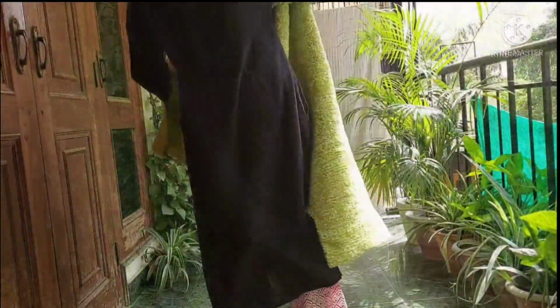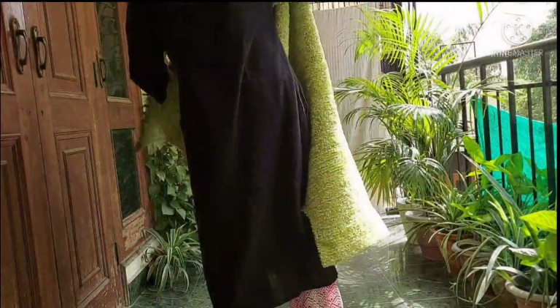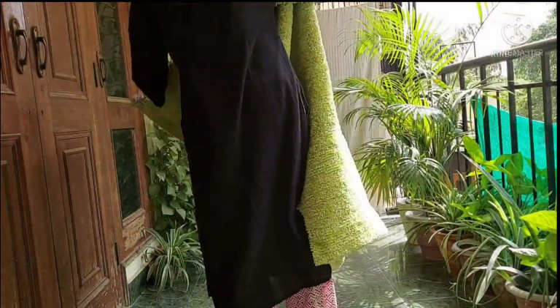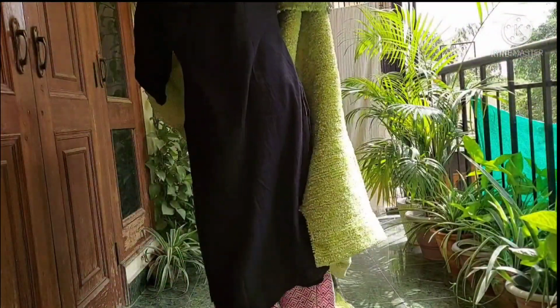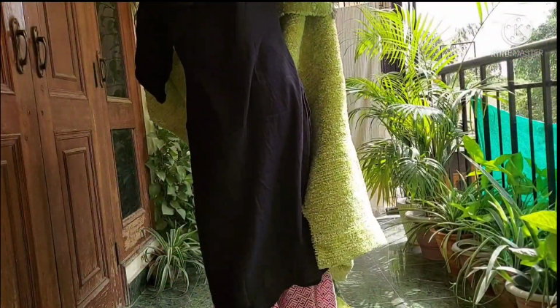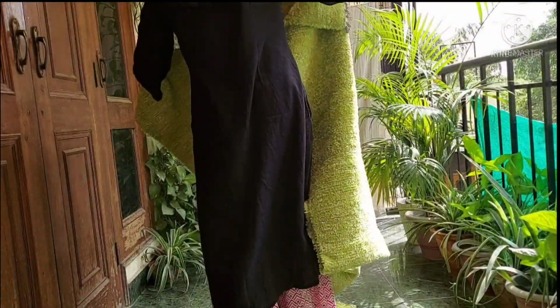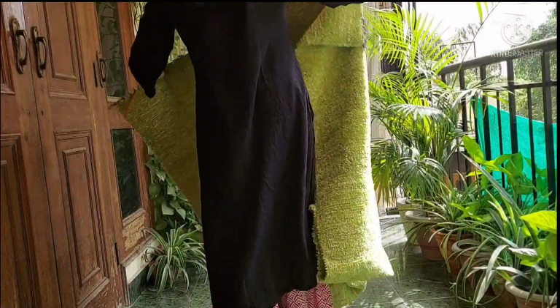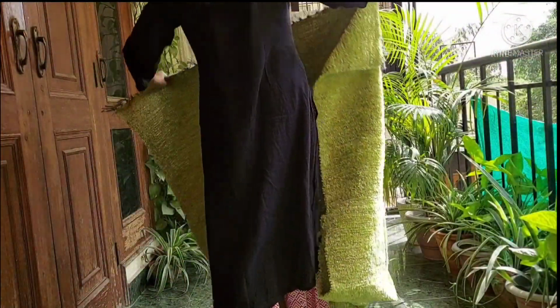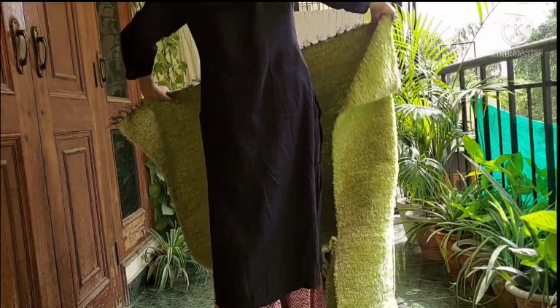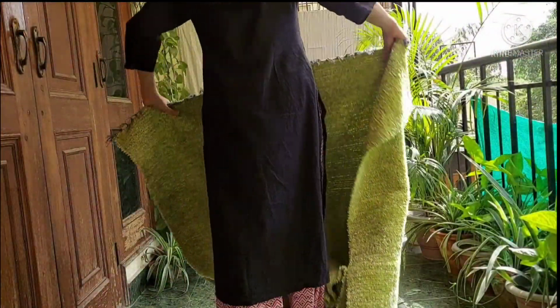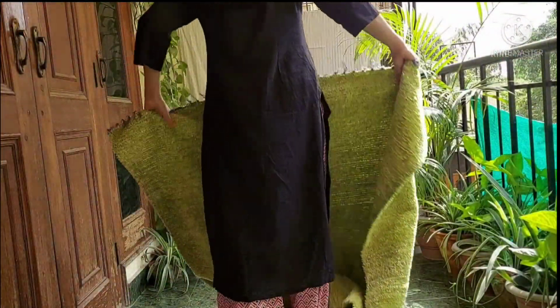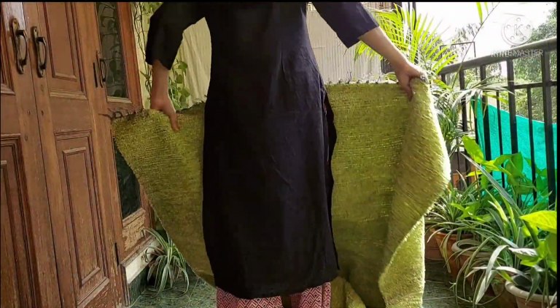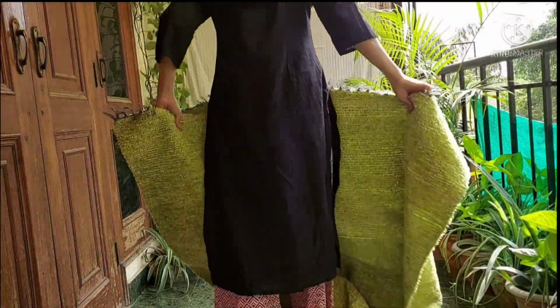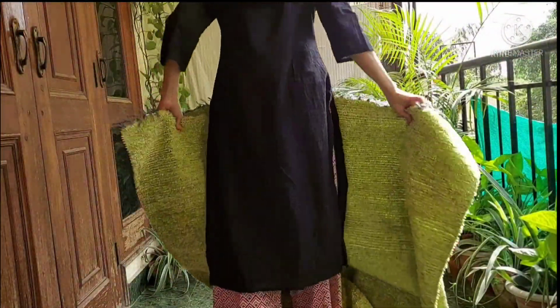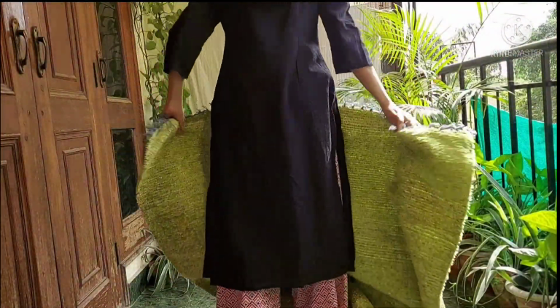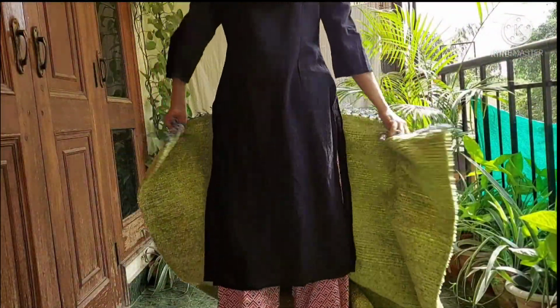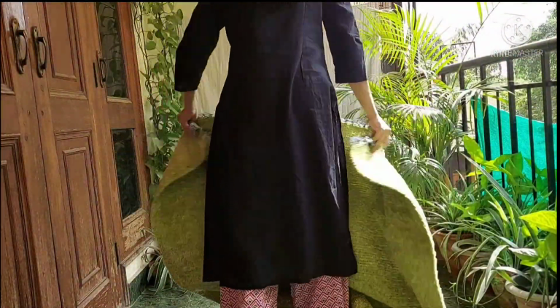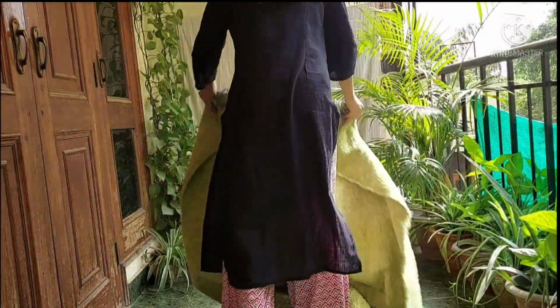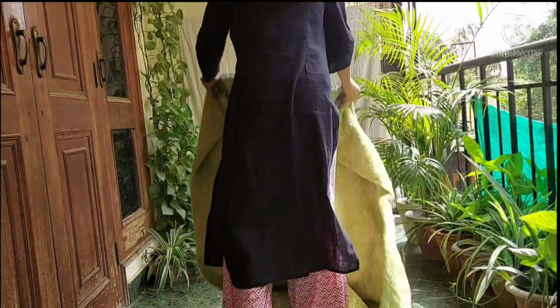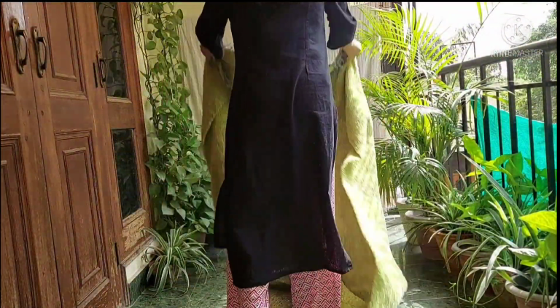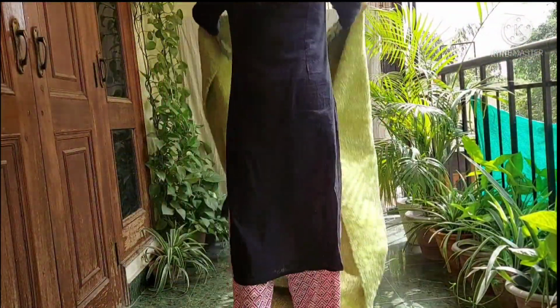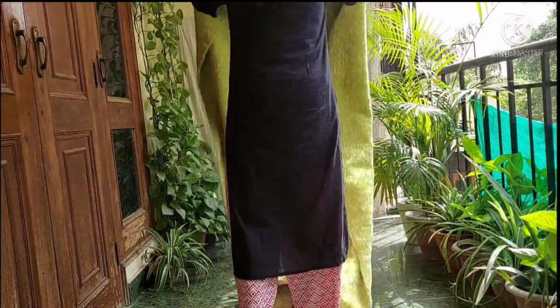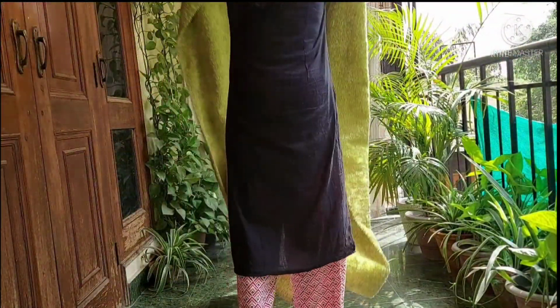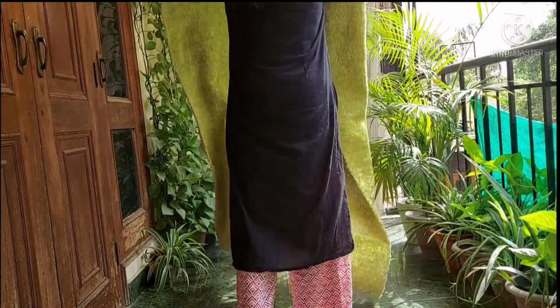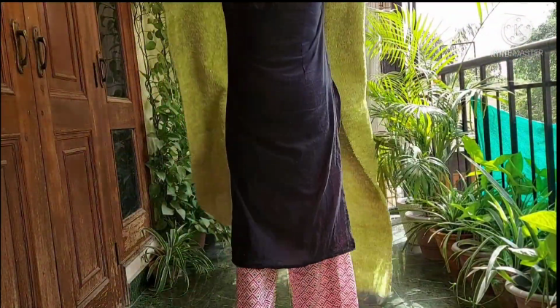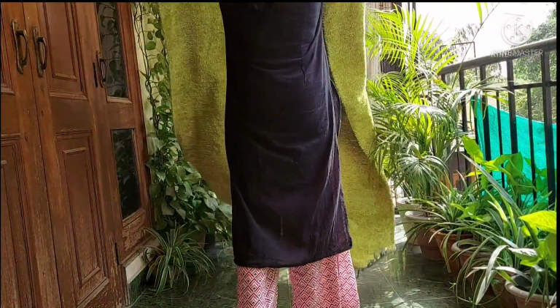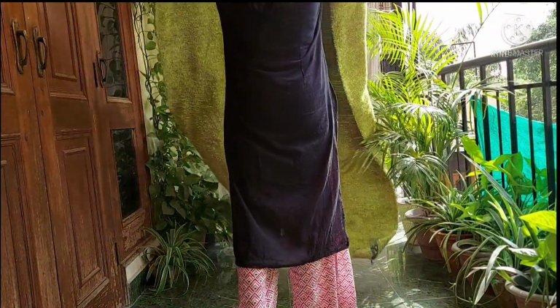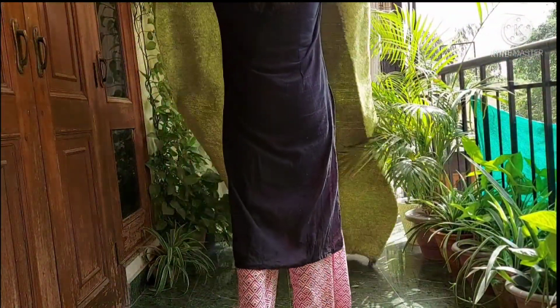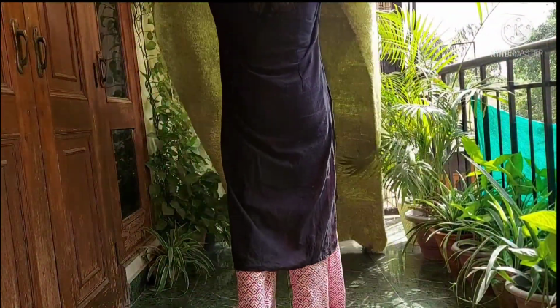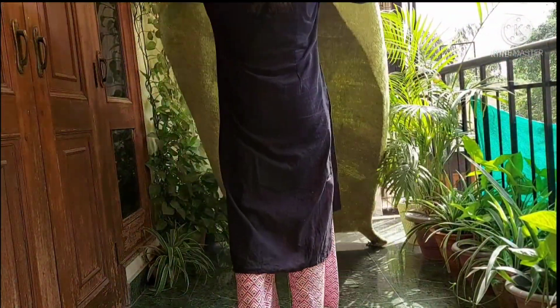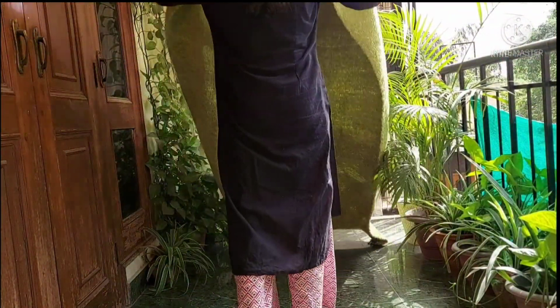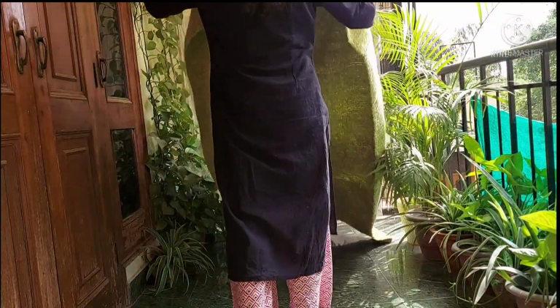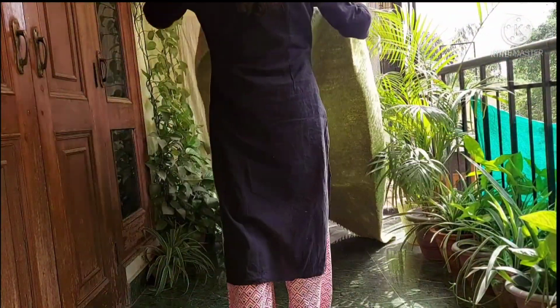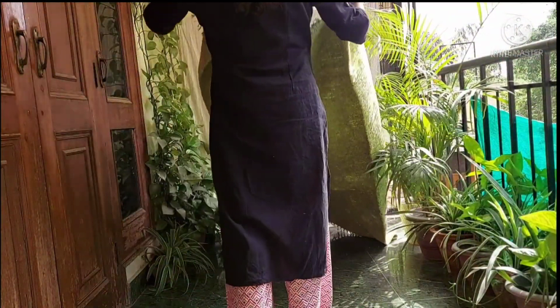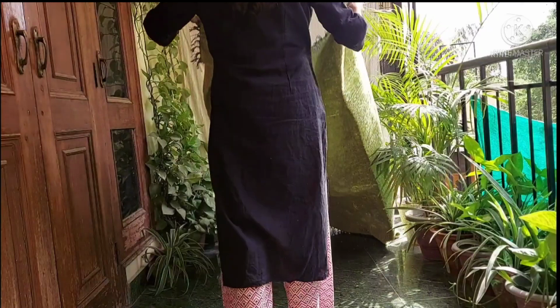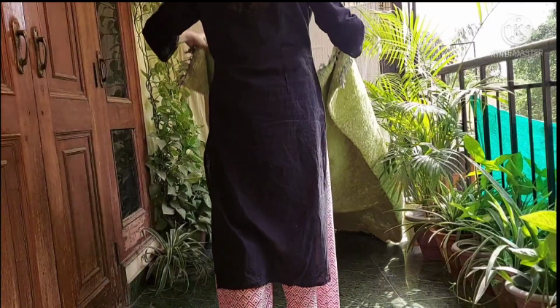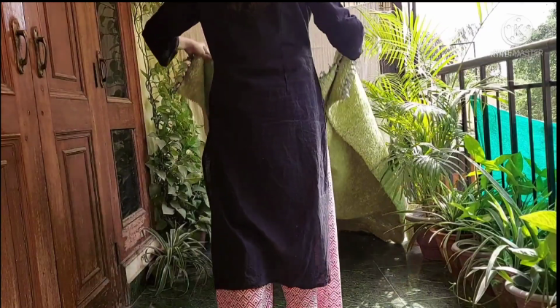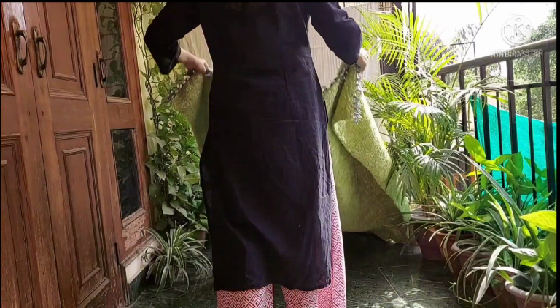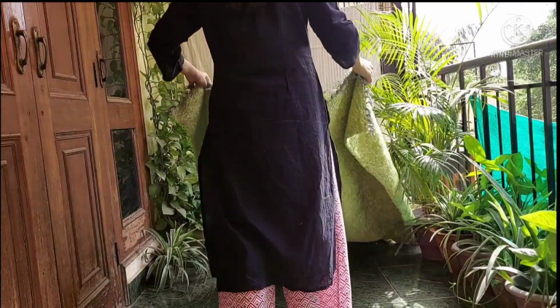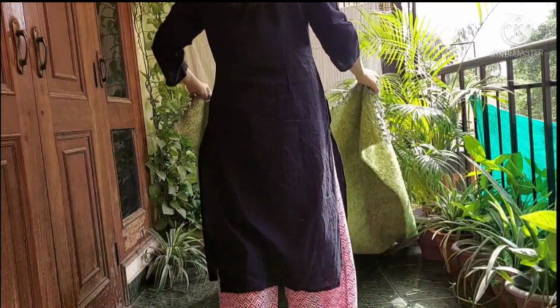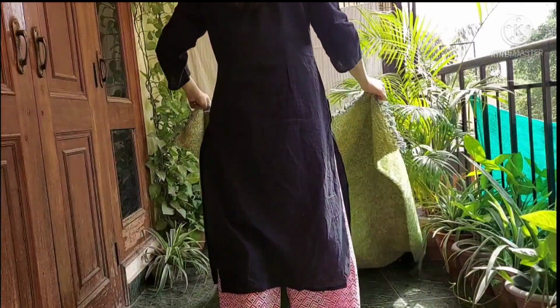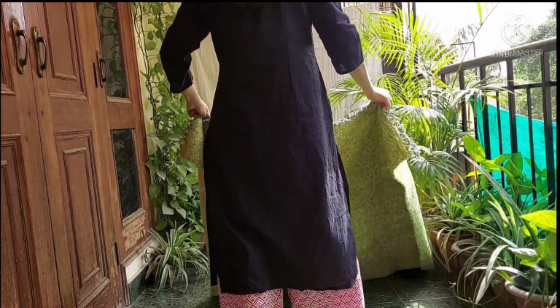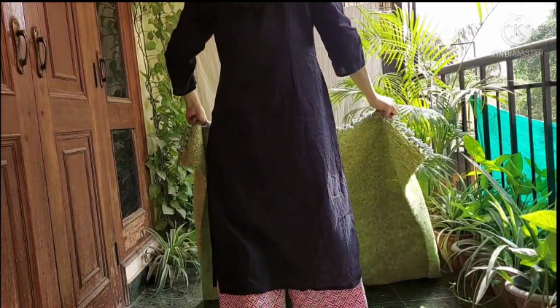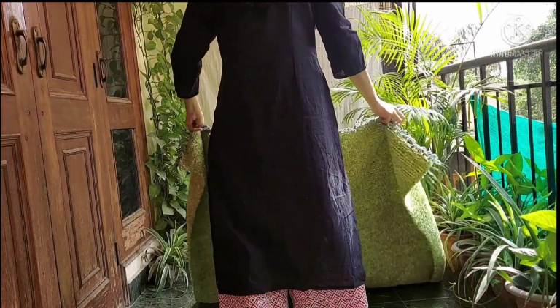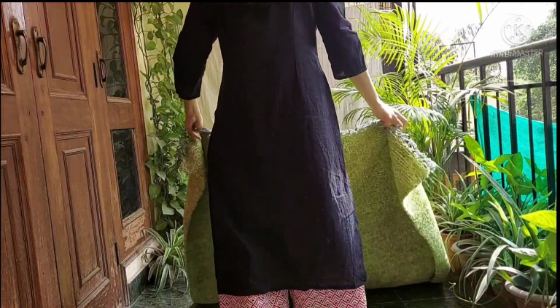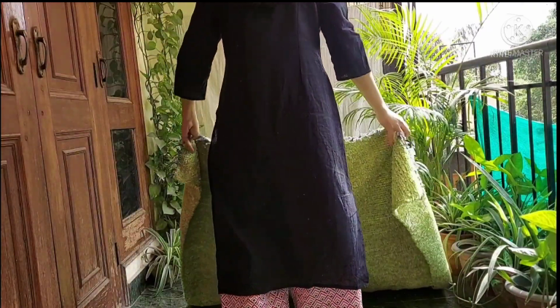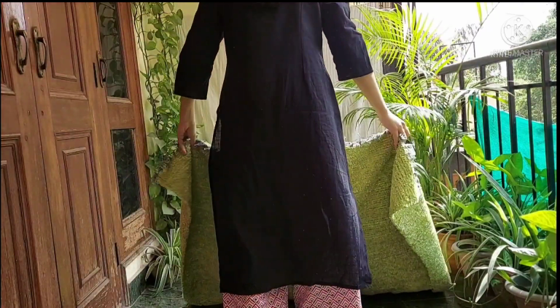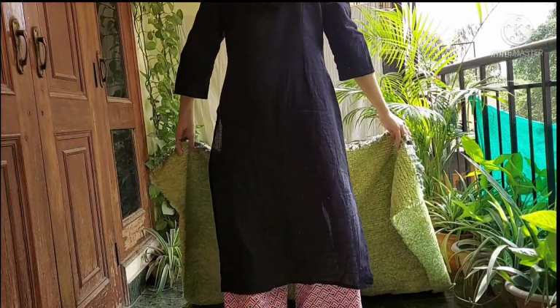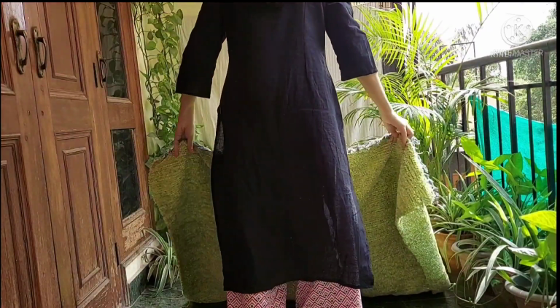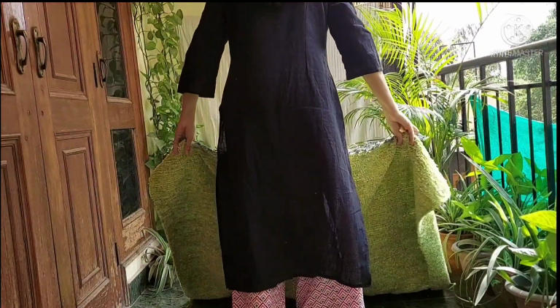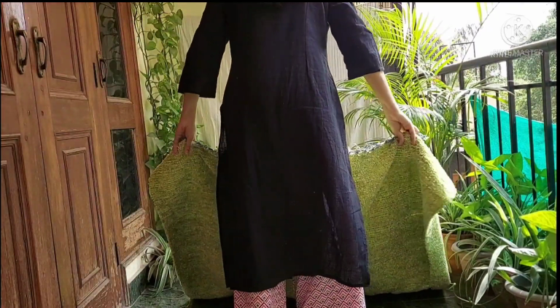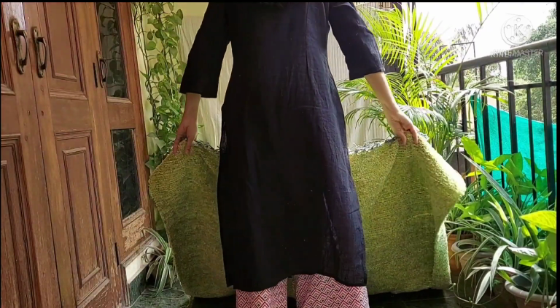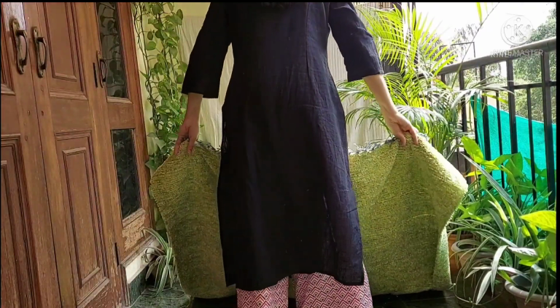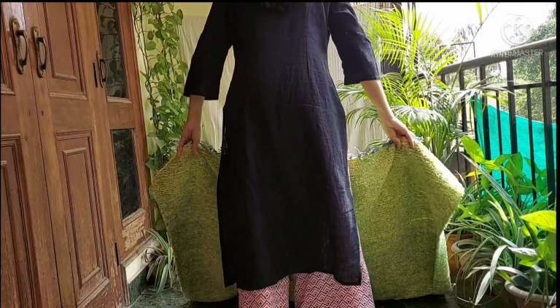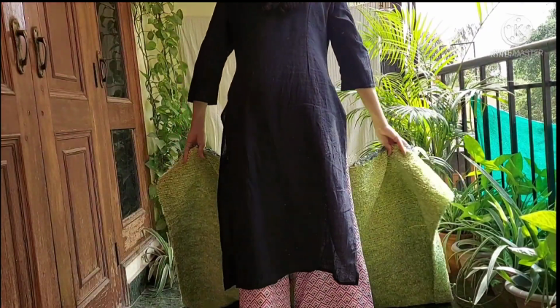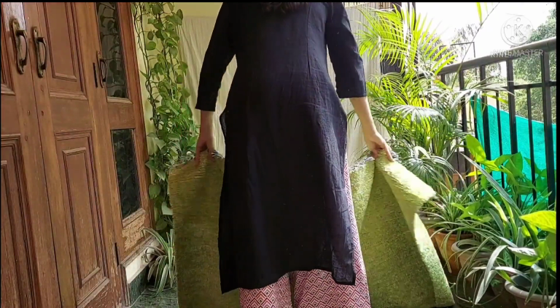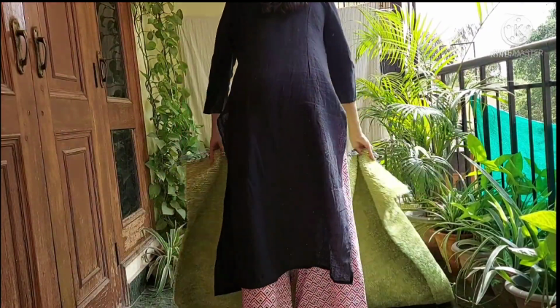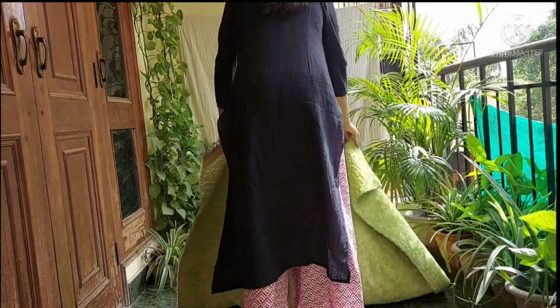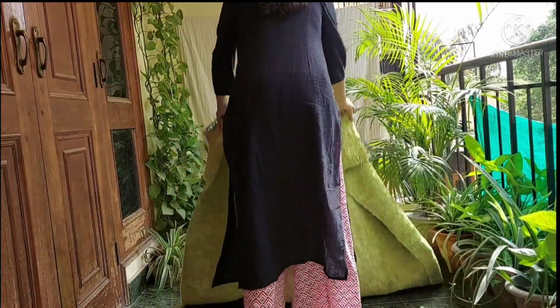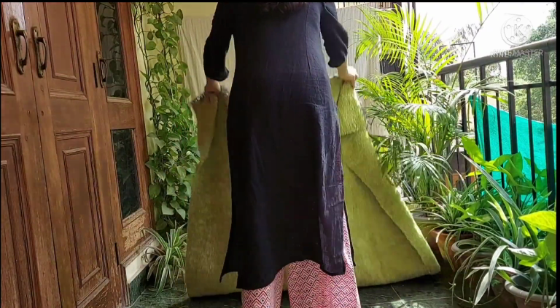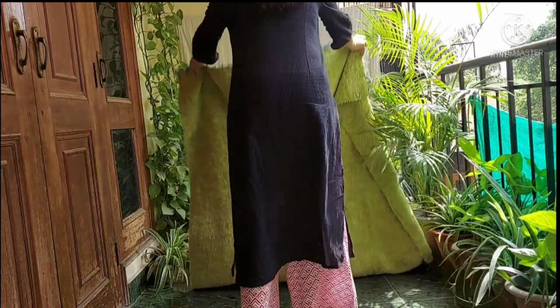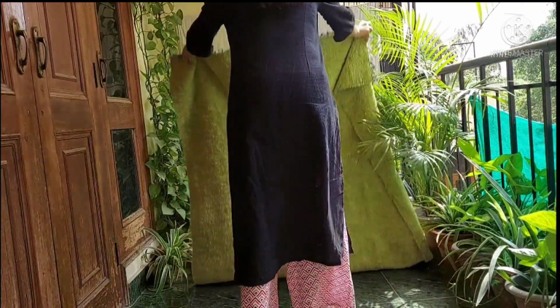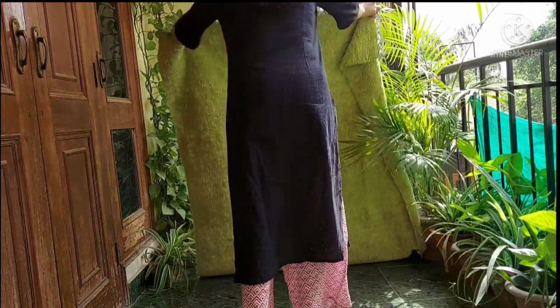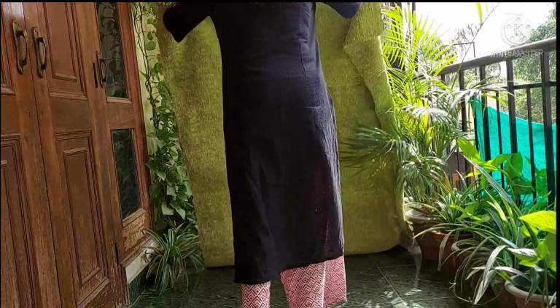Now I am going to place a rug here. This is a green color rug. If you don't have a rug then you can use a plain bed sheet.